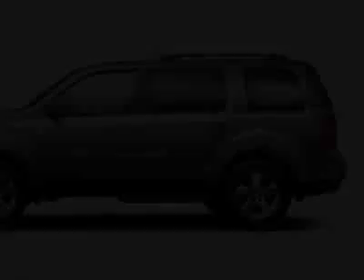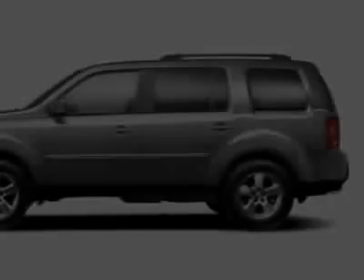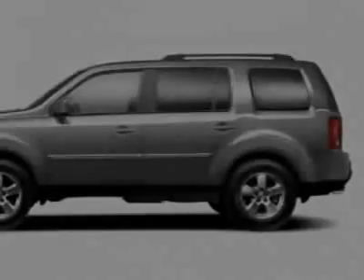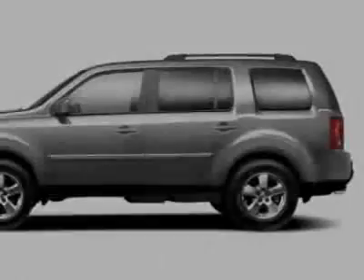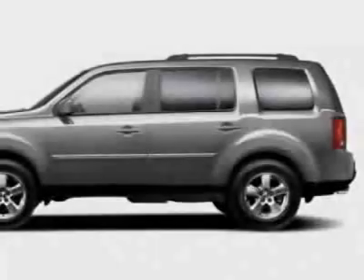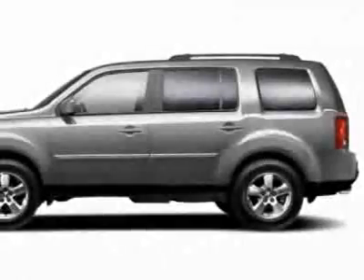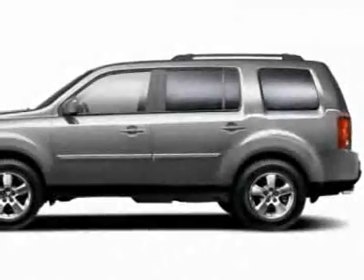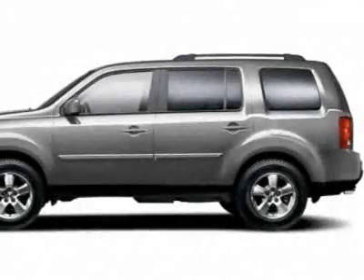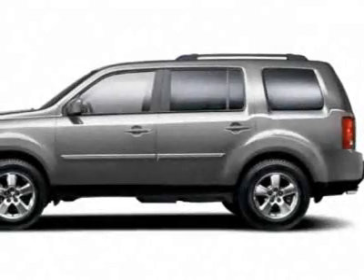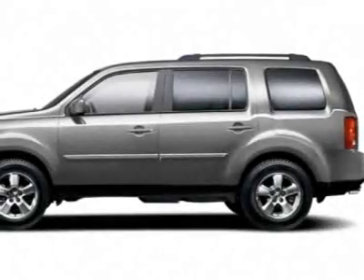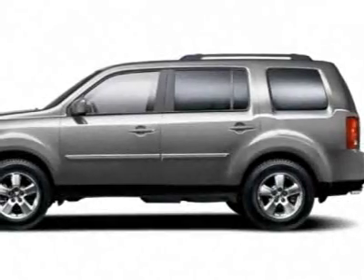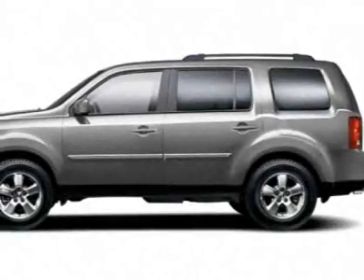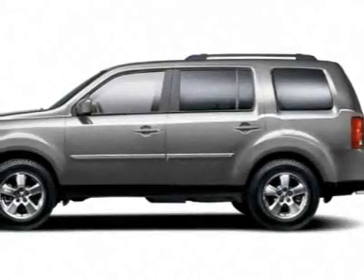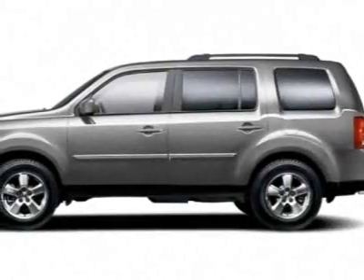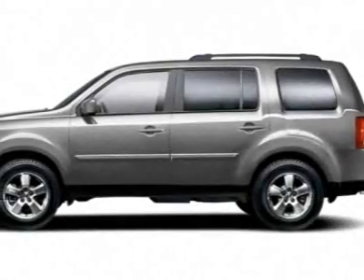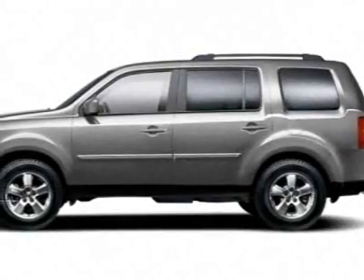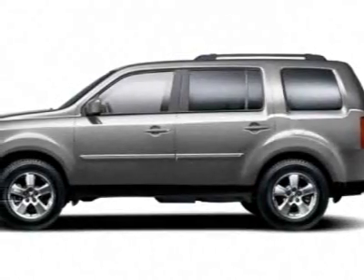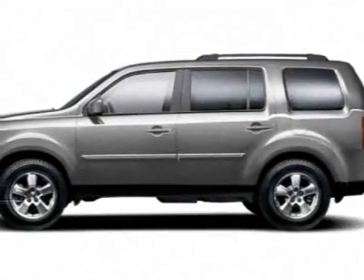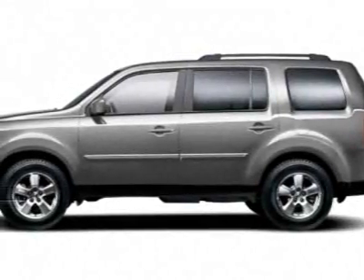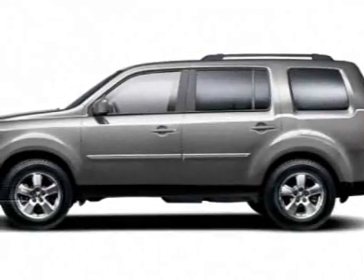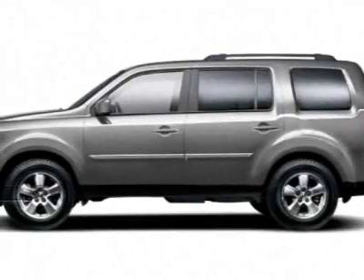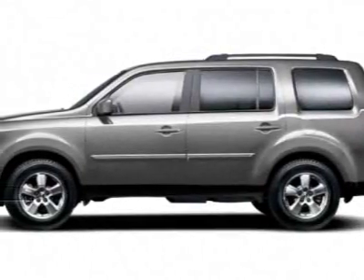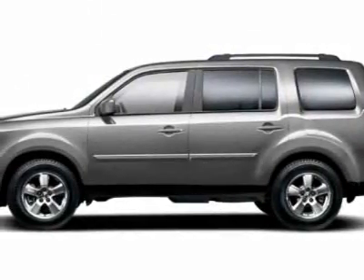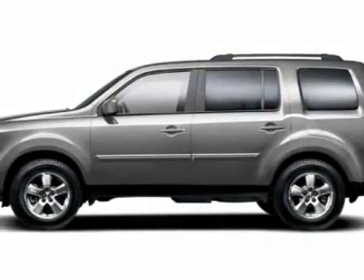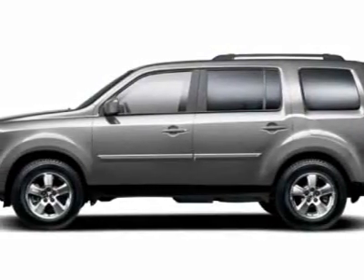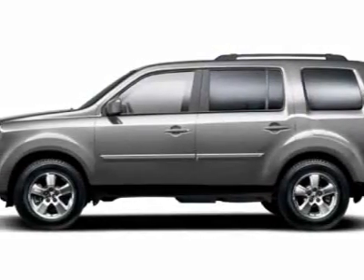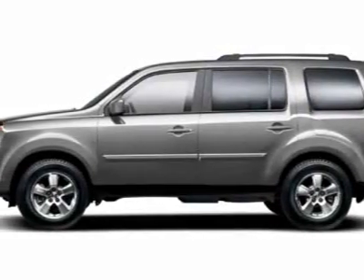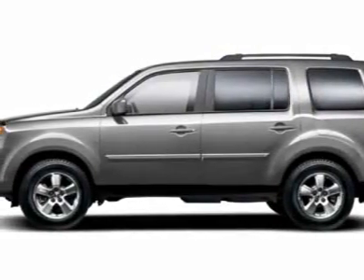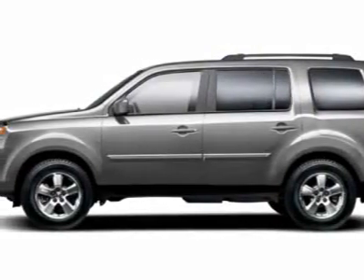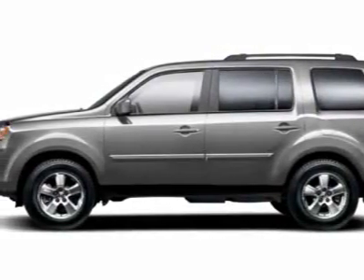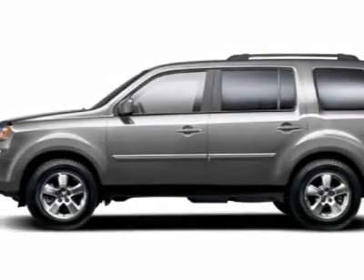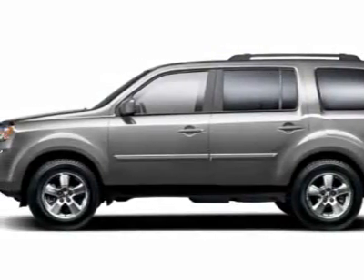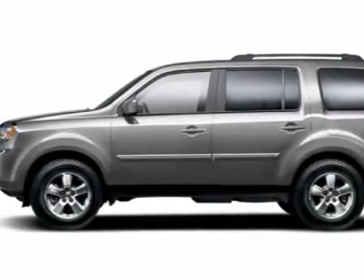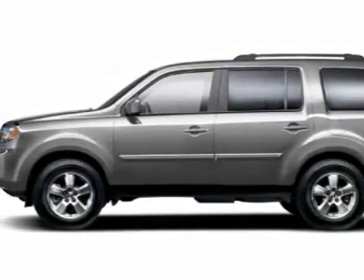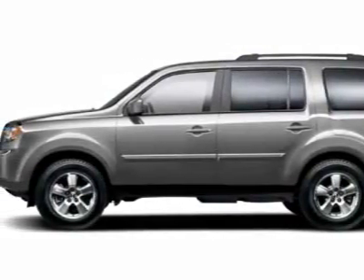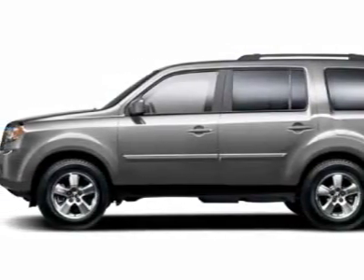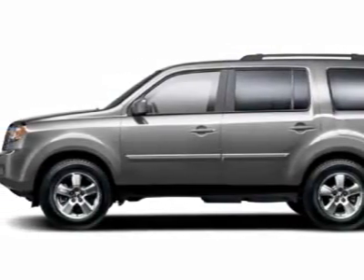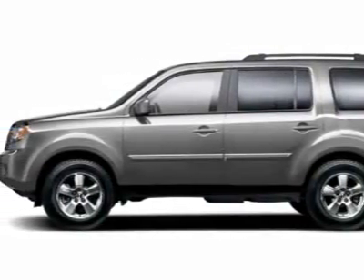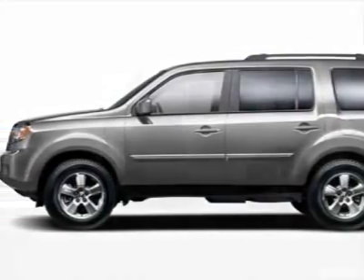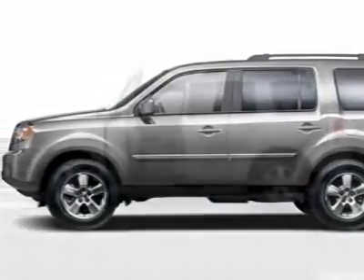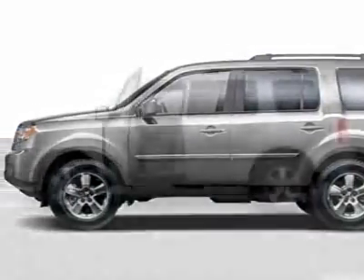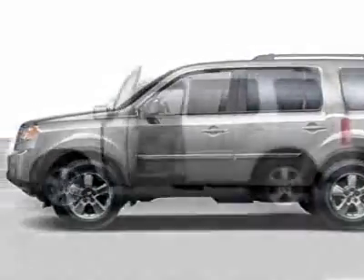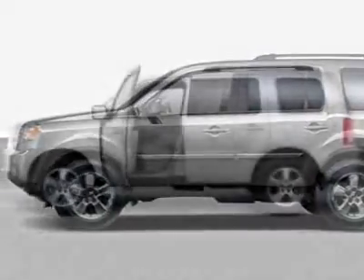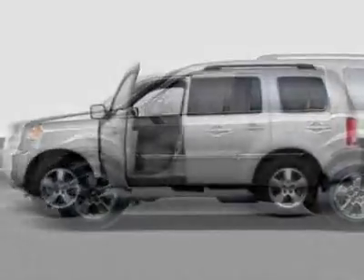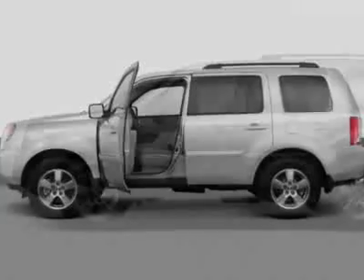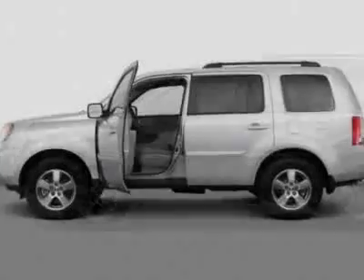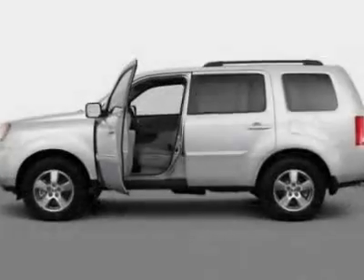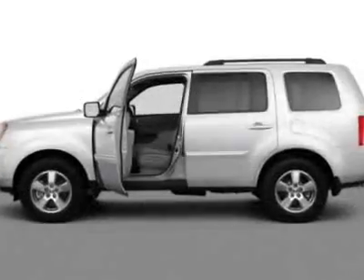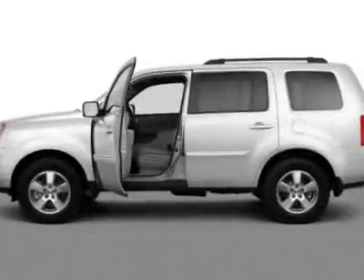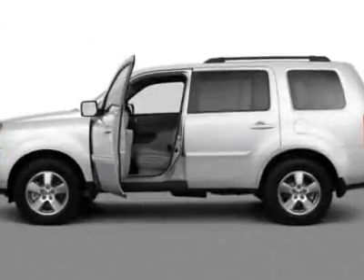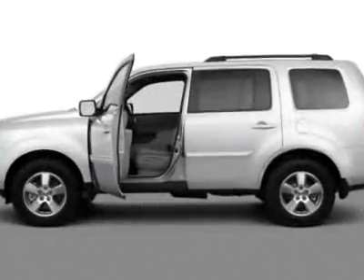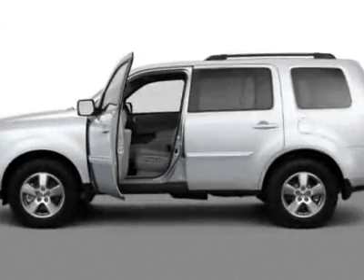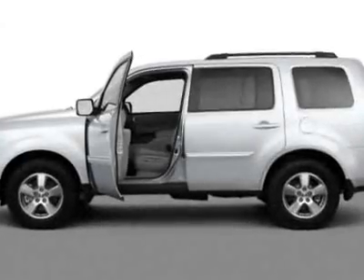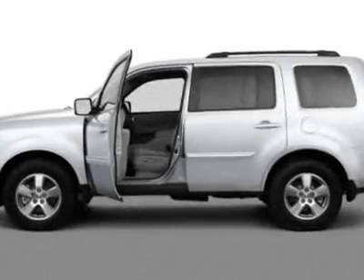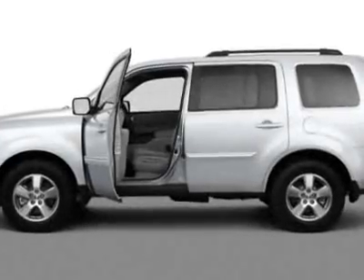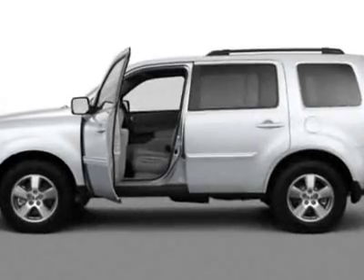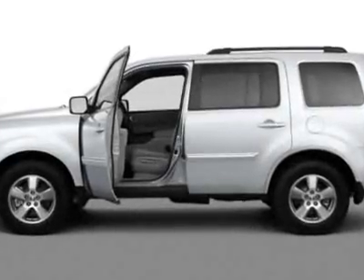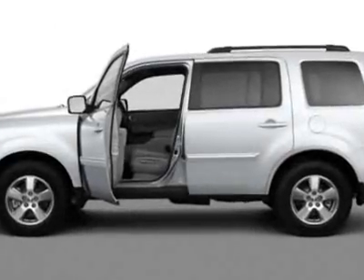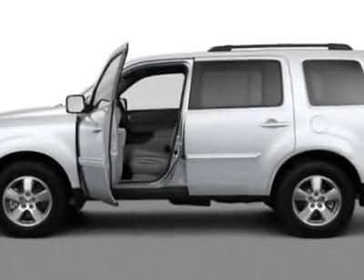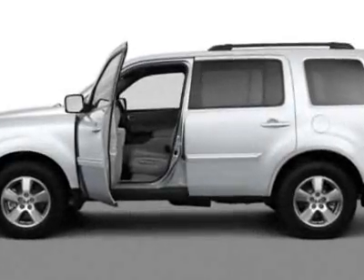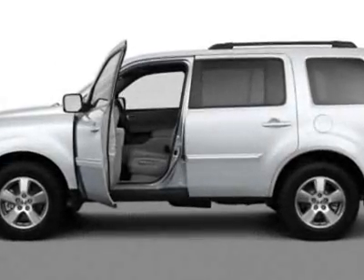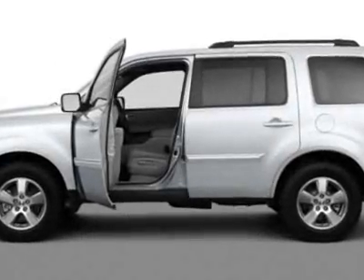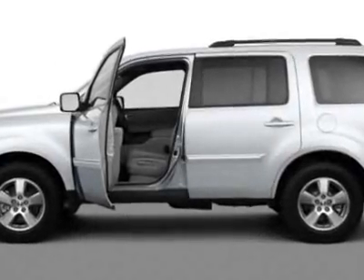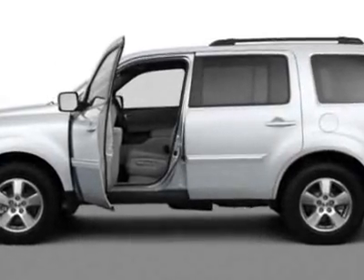Take a look at this new 2011 Honda Pilot. For your protection, this vehicle has a full factory warranty.